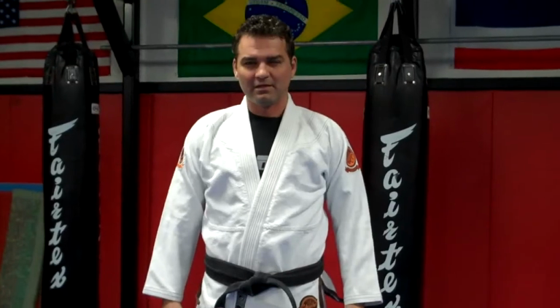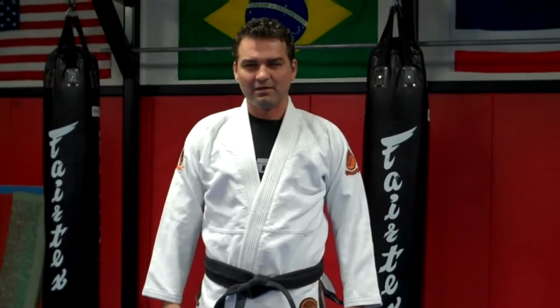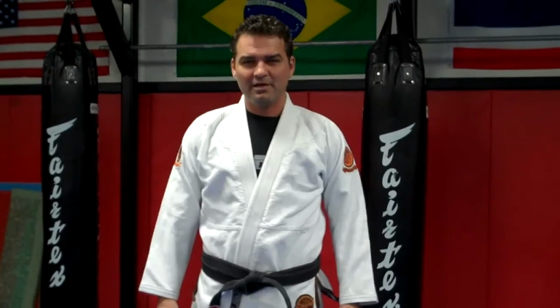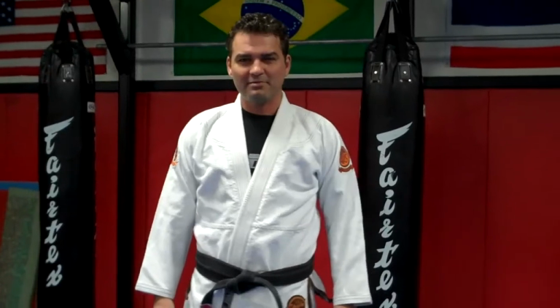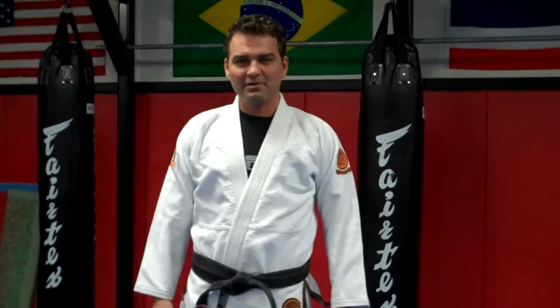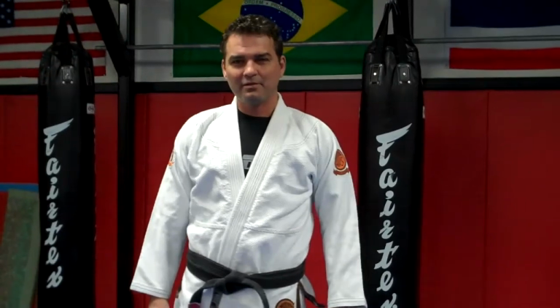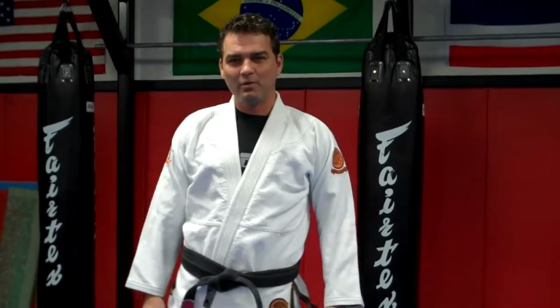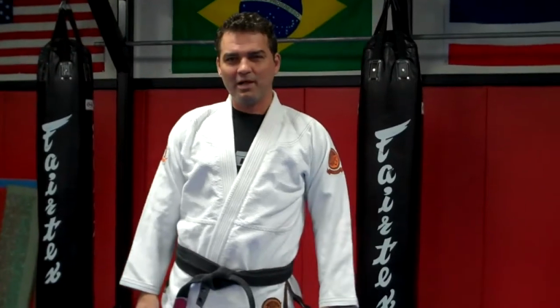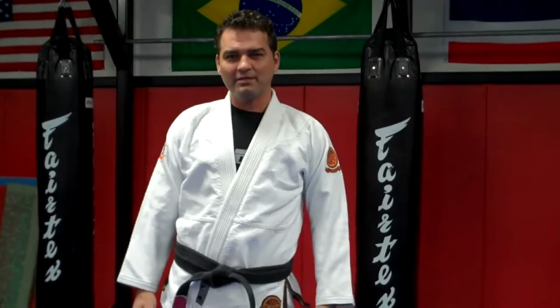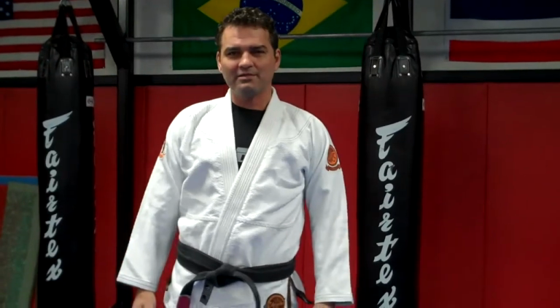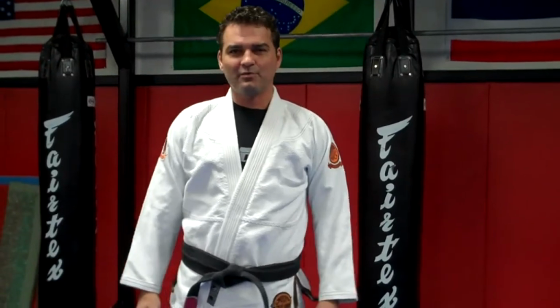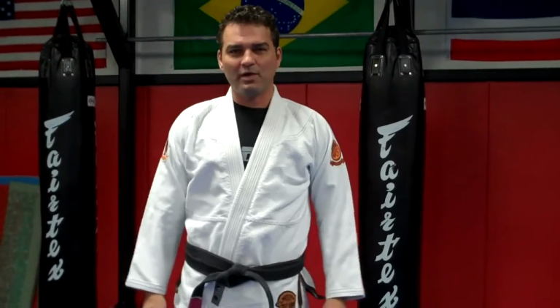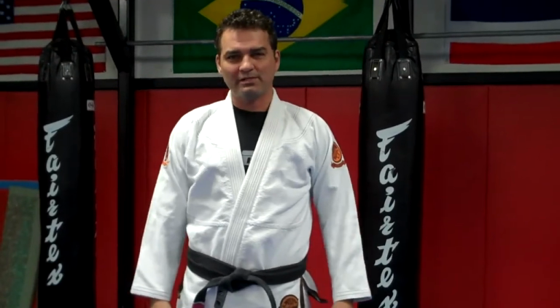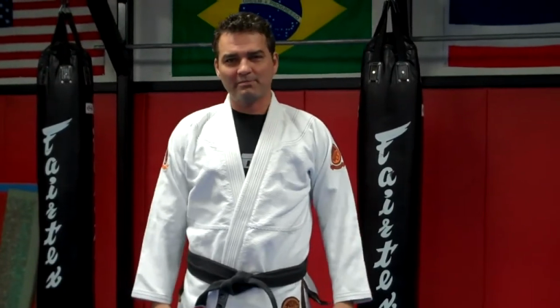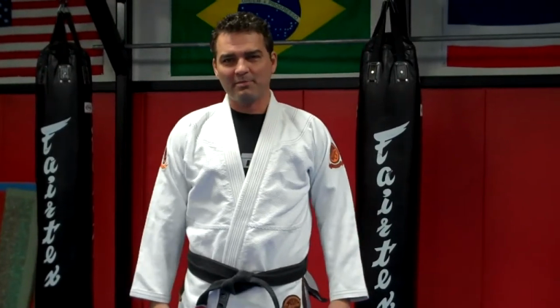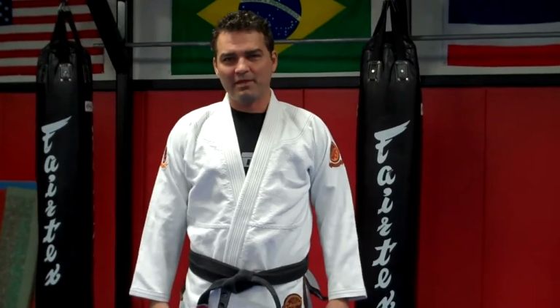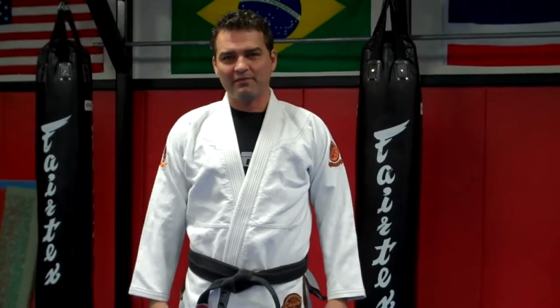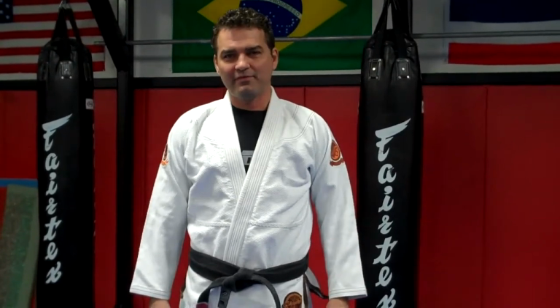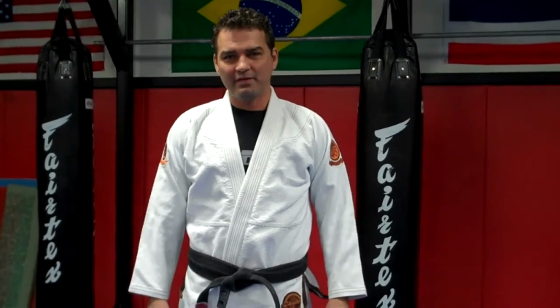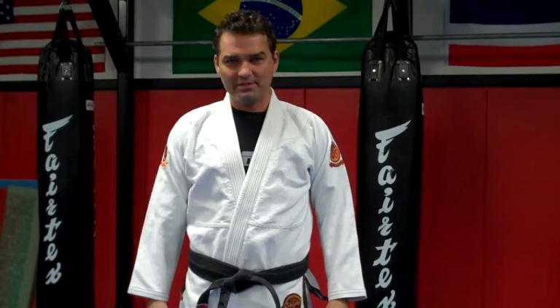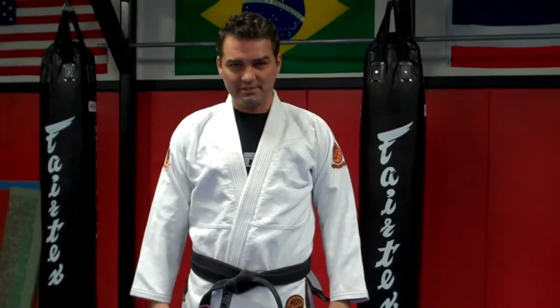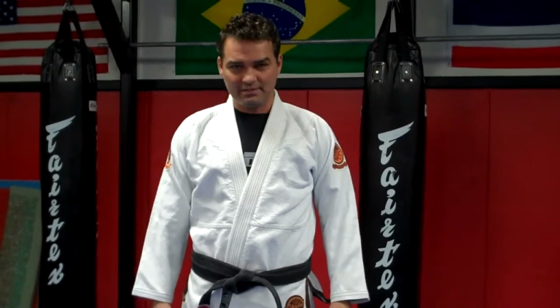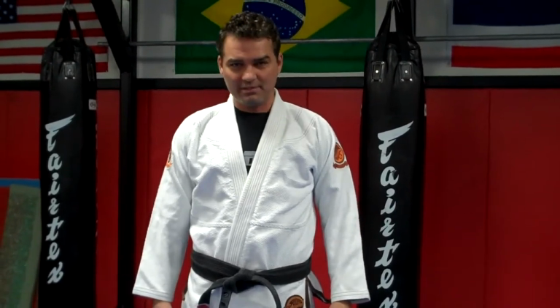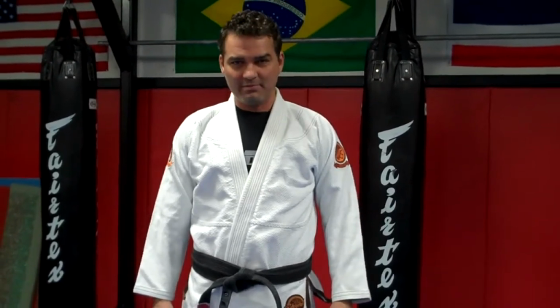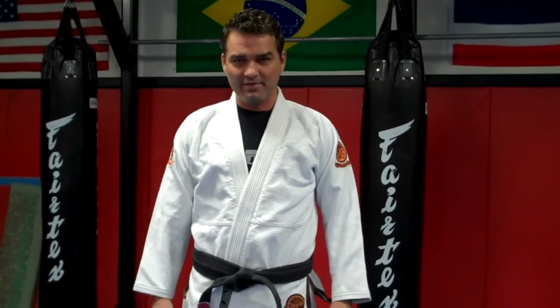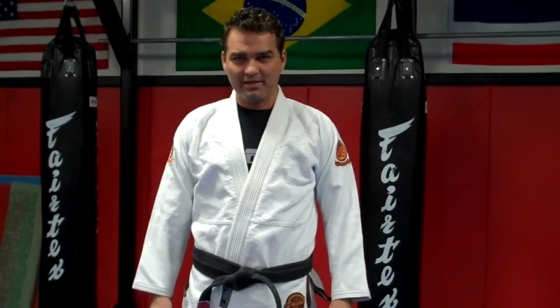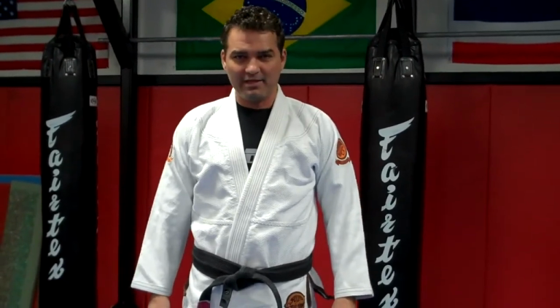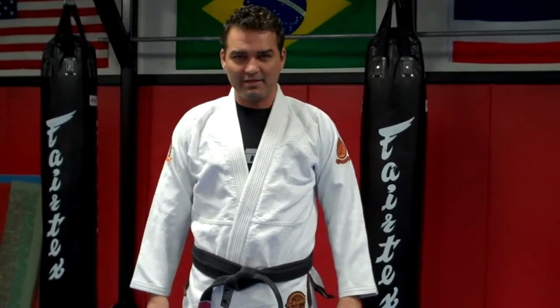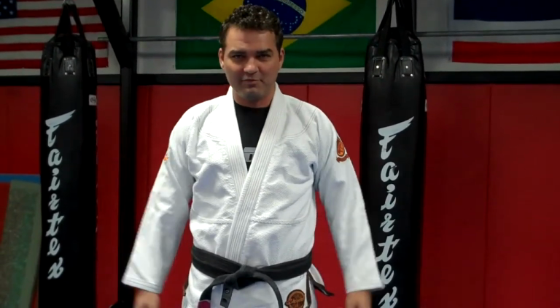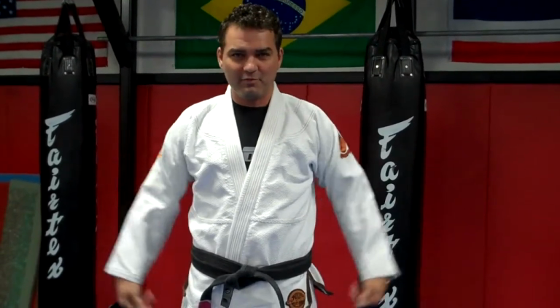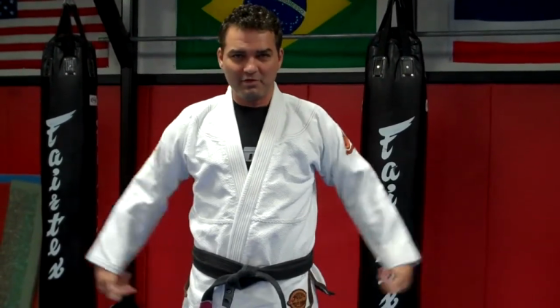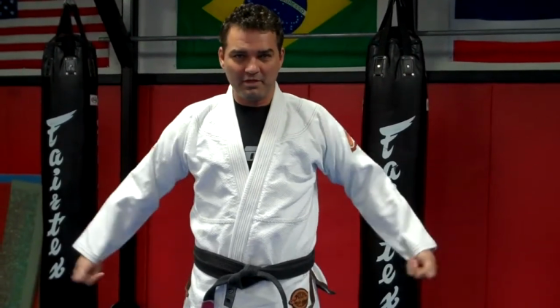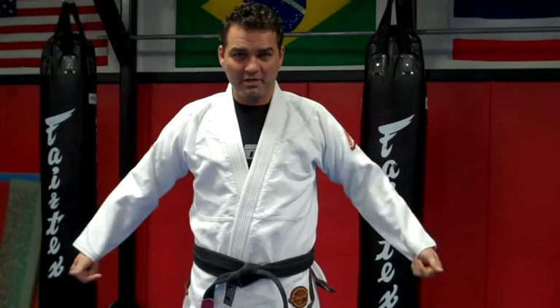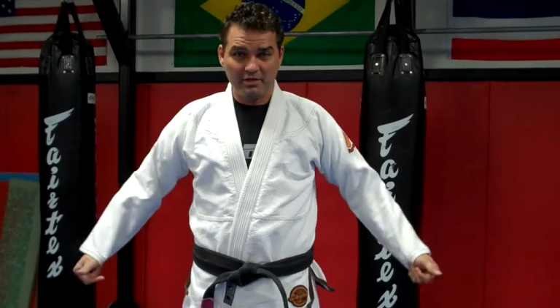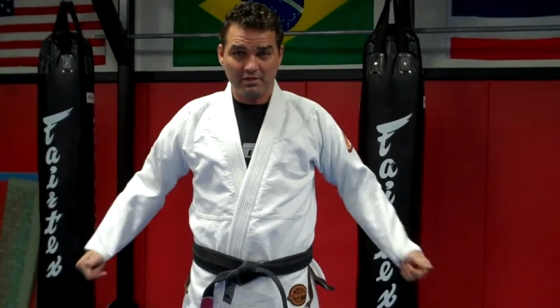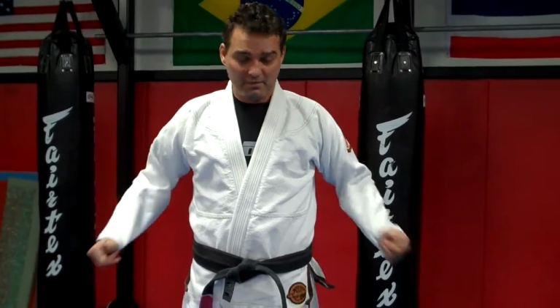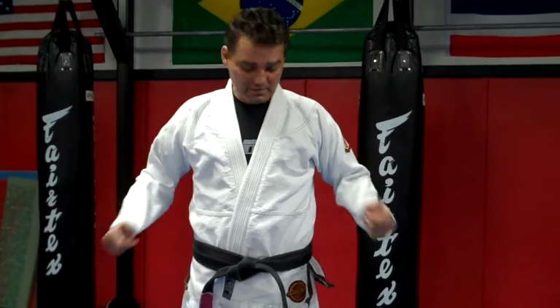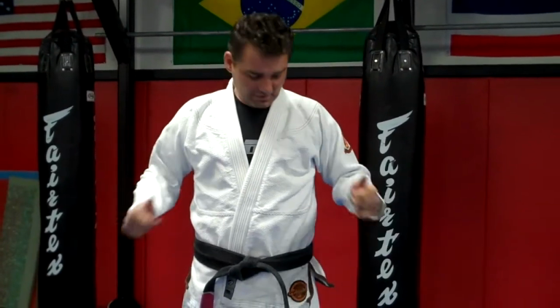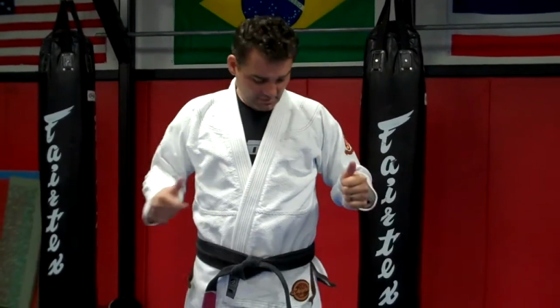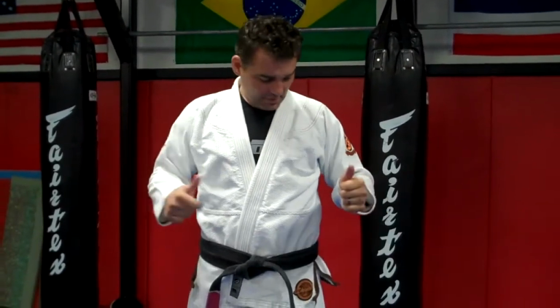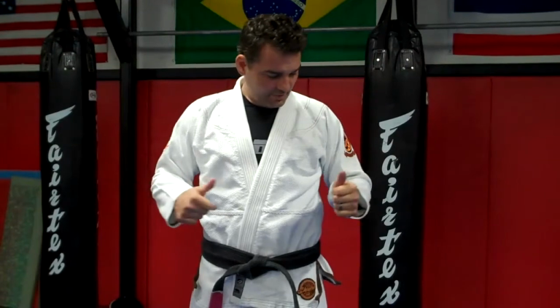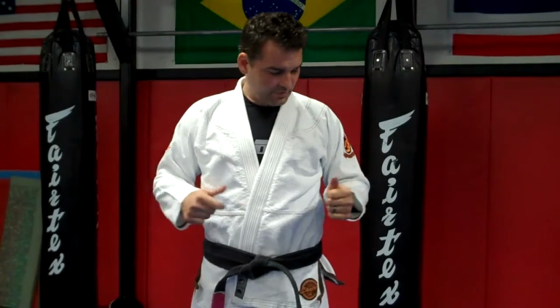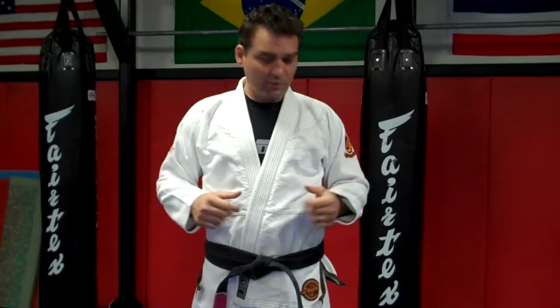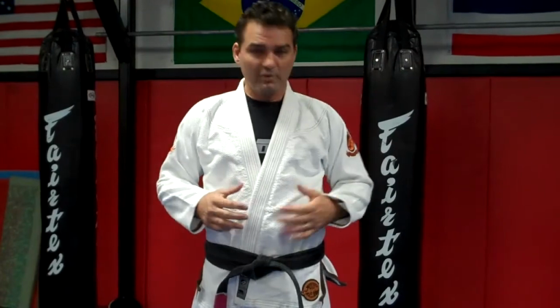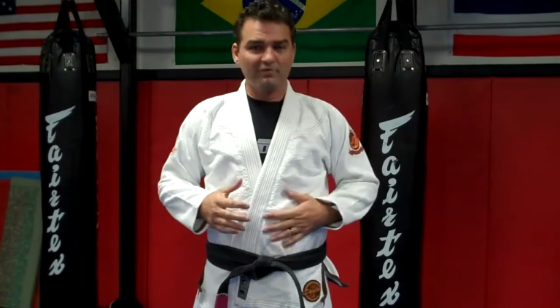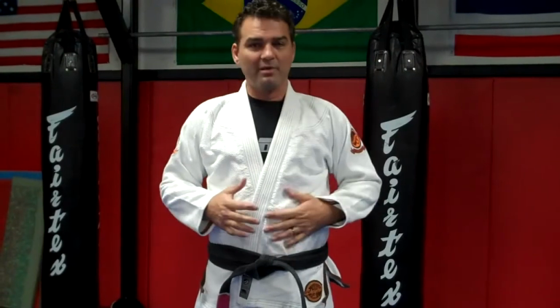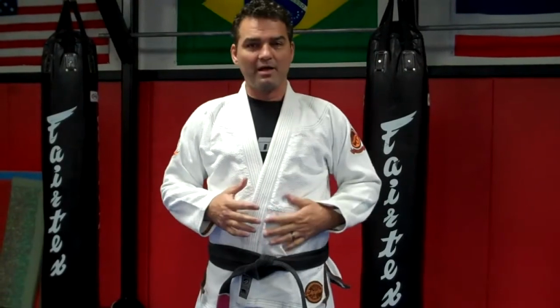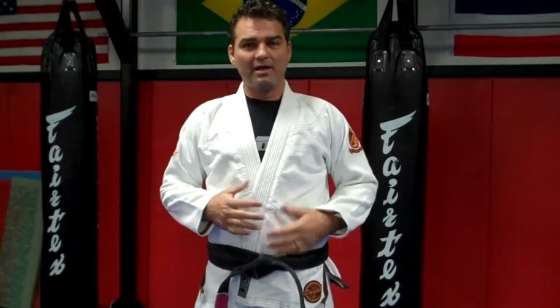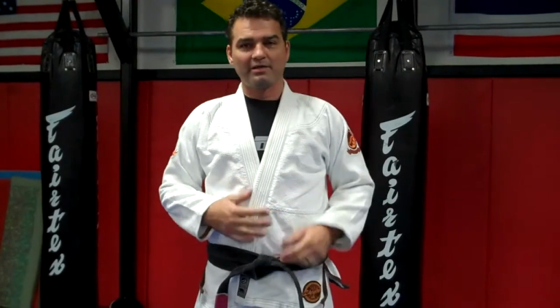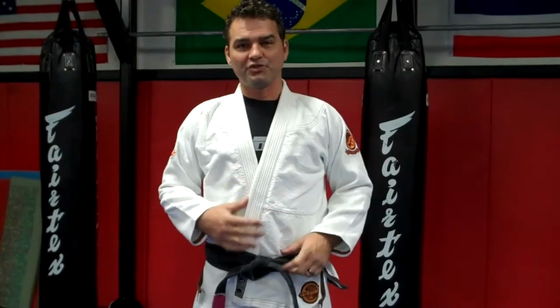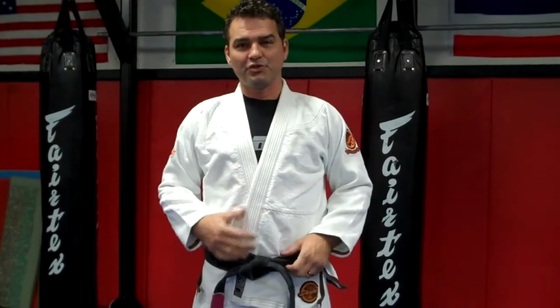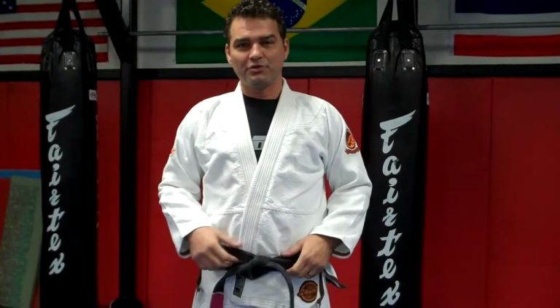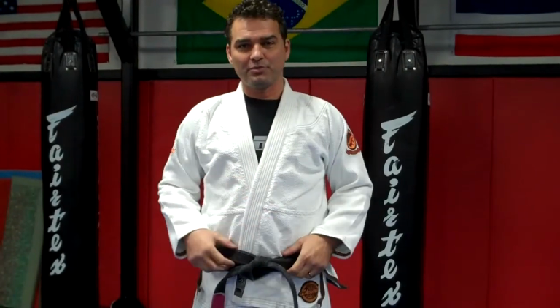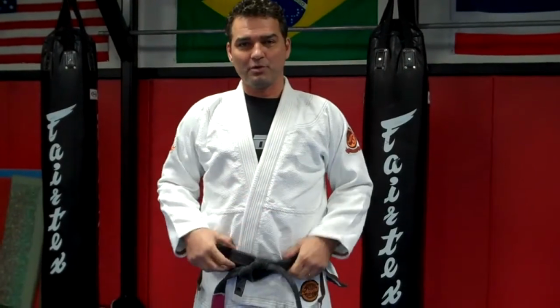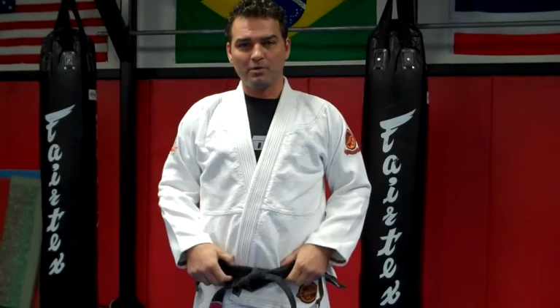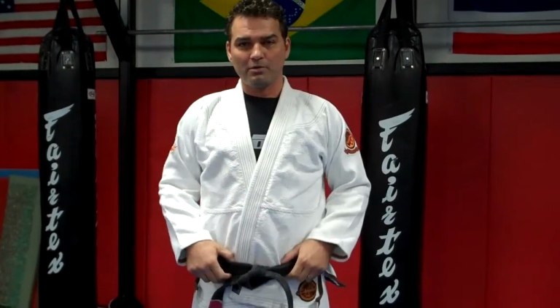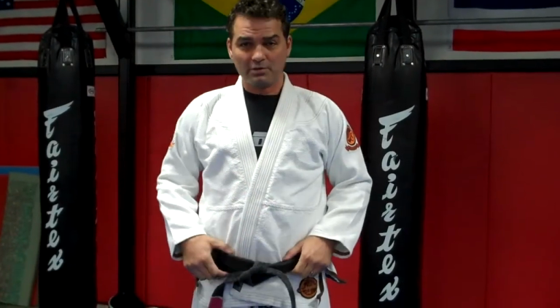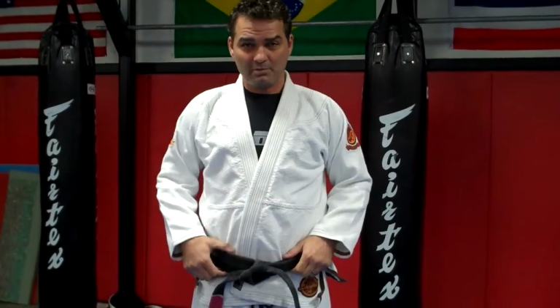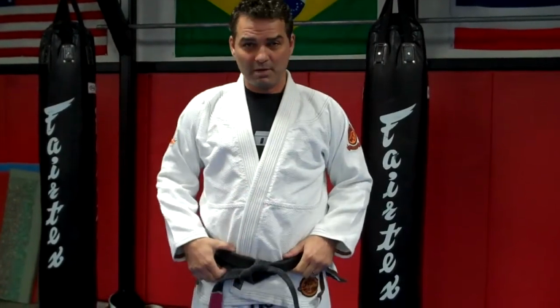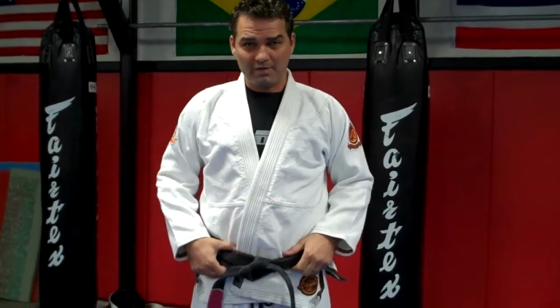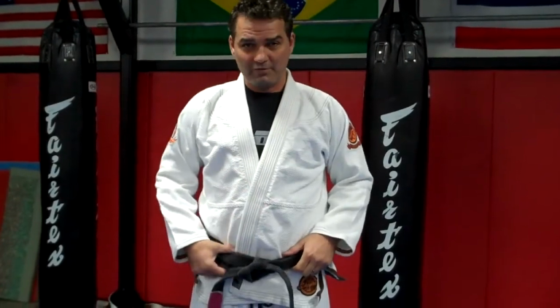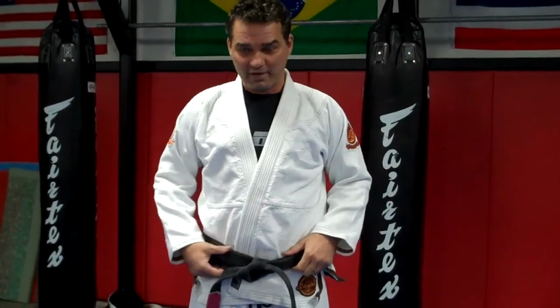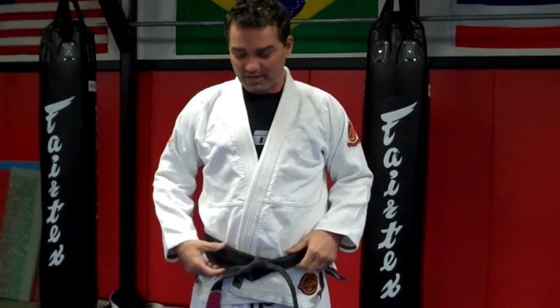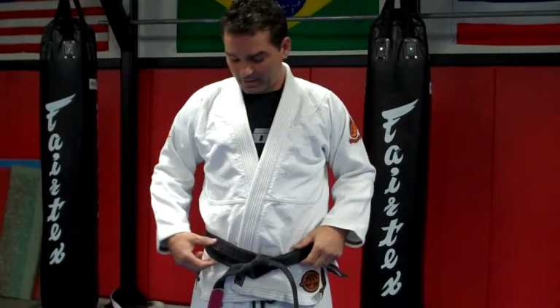Hi, I'm Dion Watts of Watts MMA and Fitness in Simi Valley, California. This is my review of my Show Your Role Compadre Gi.